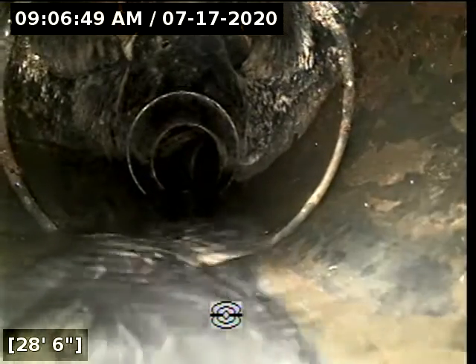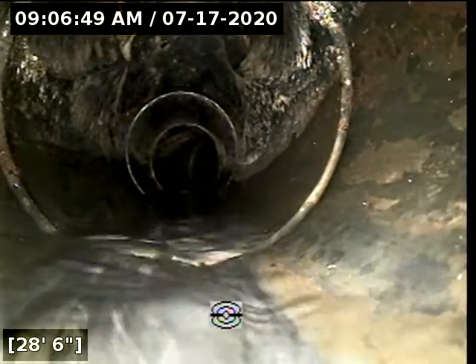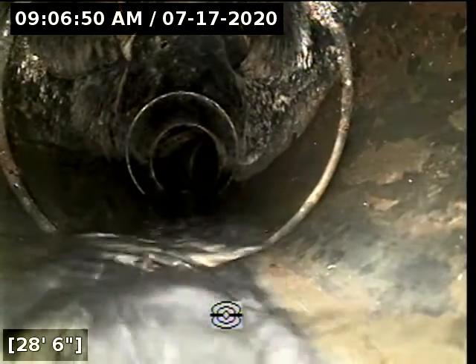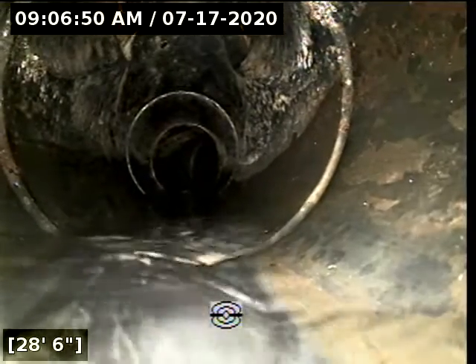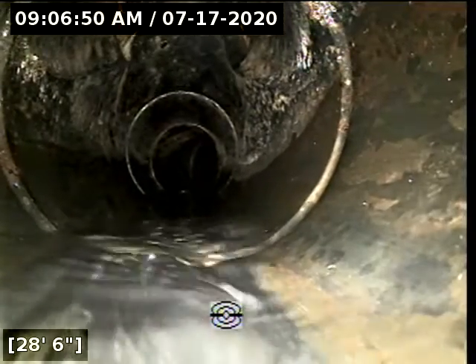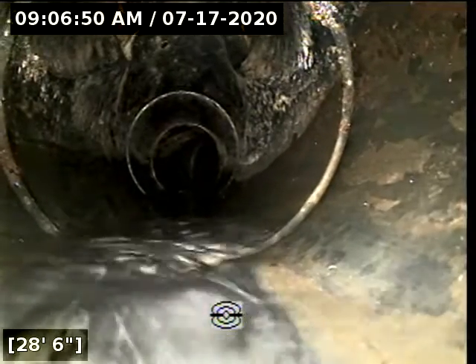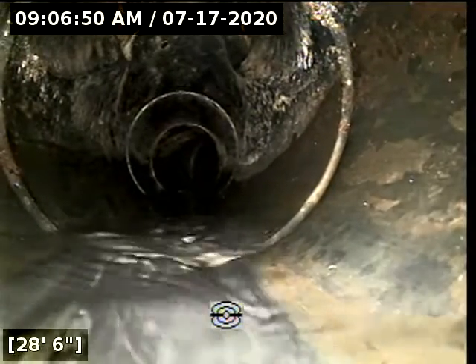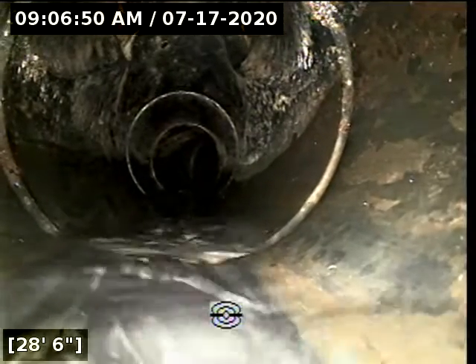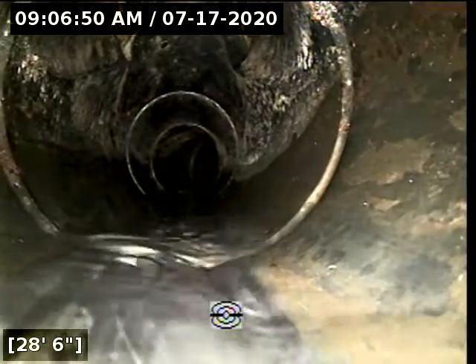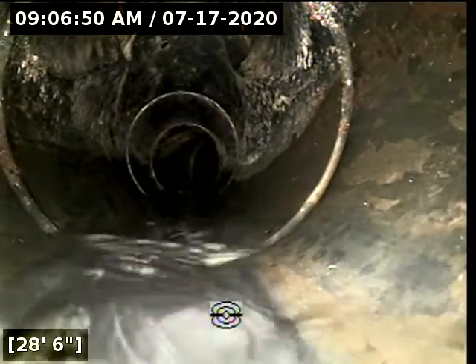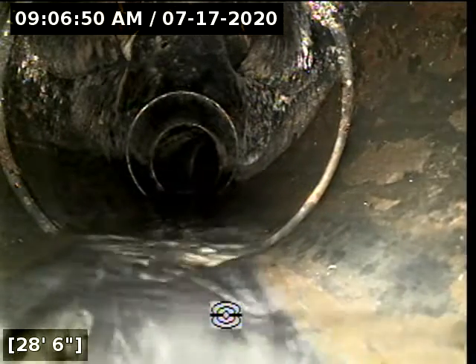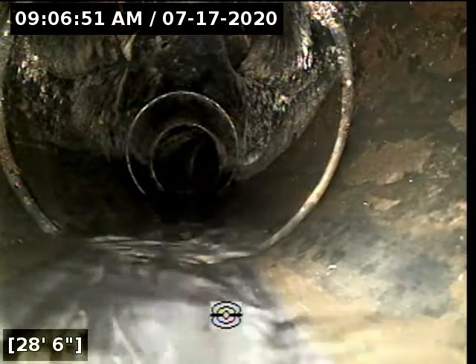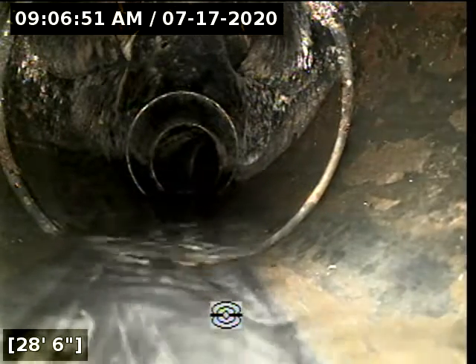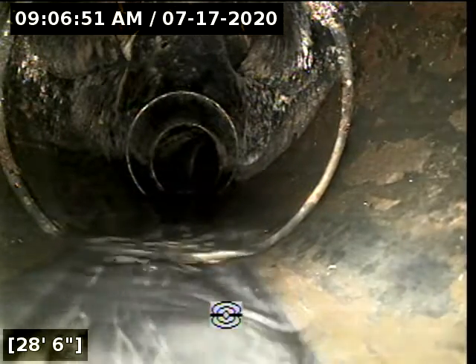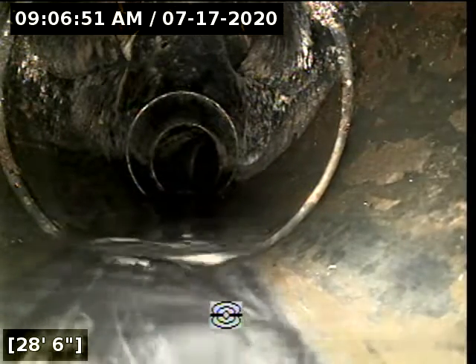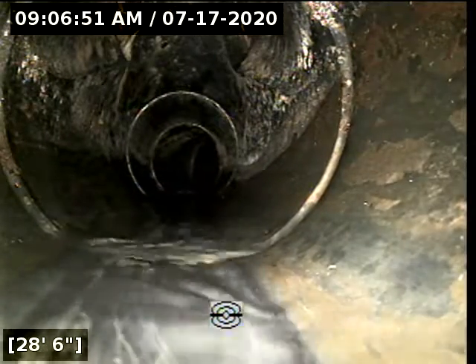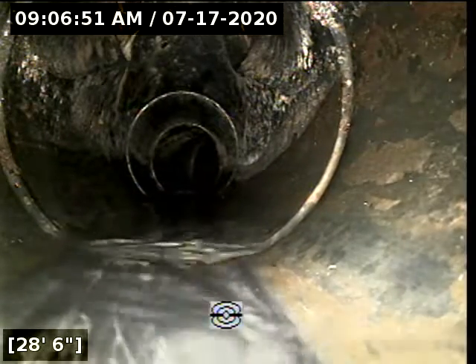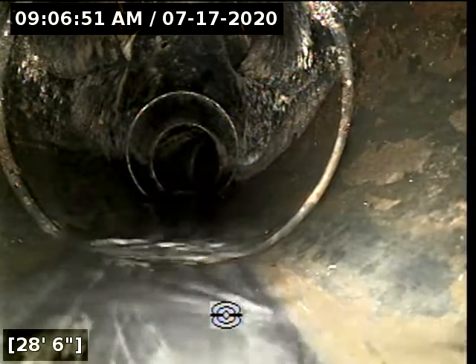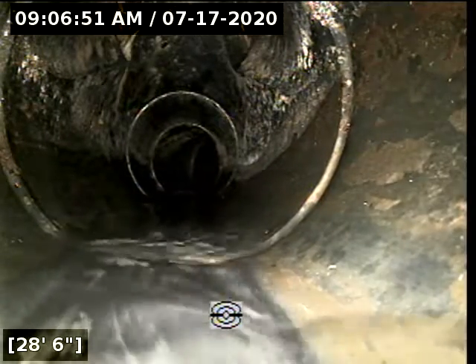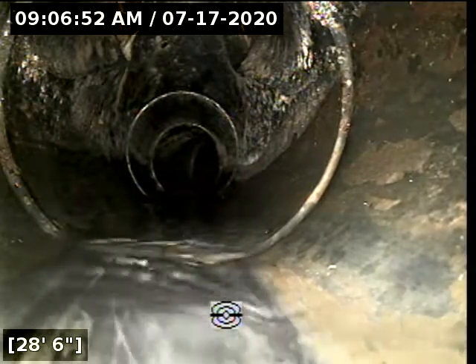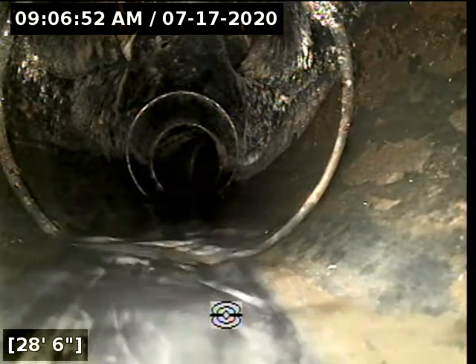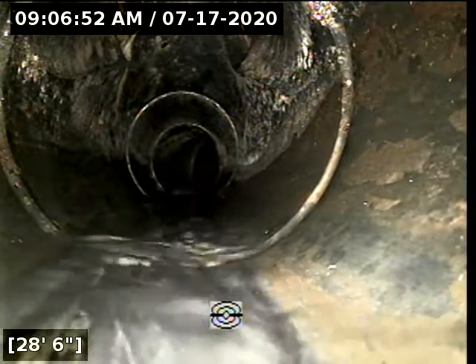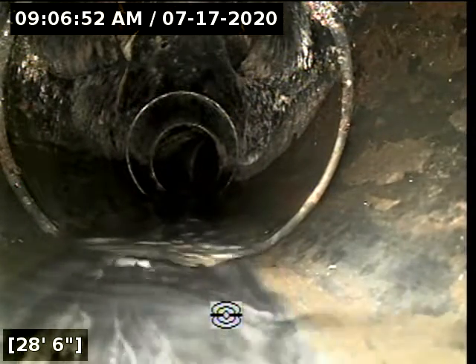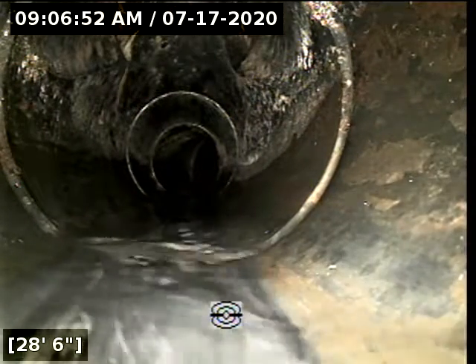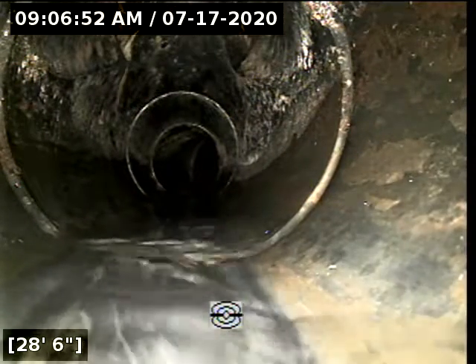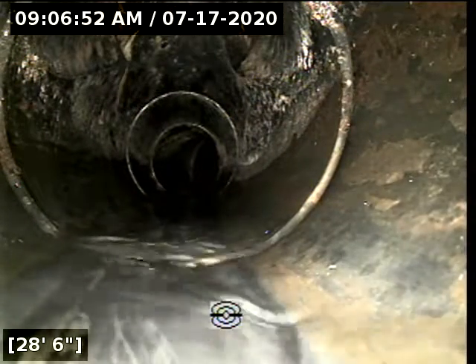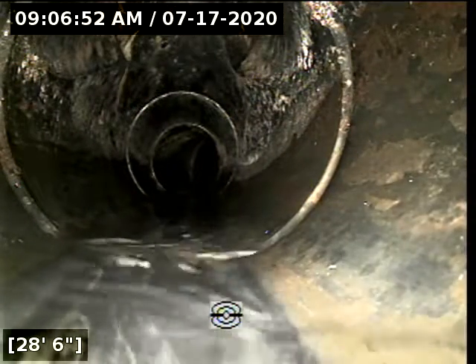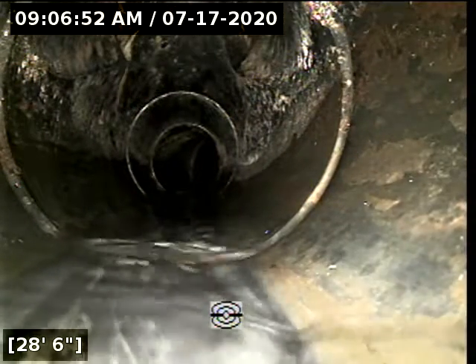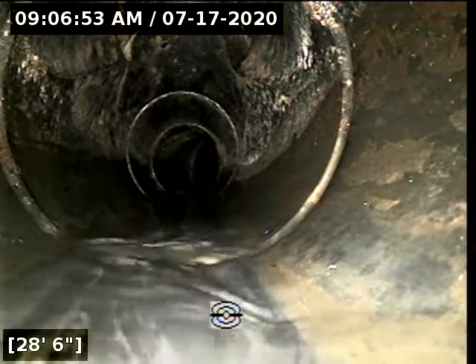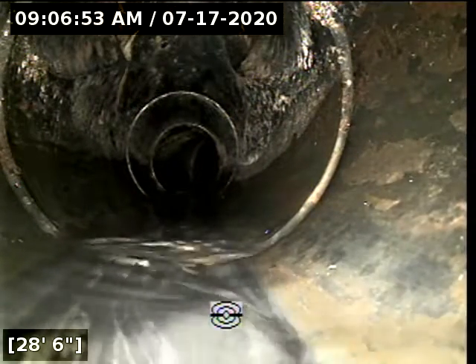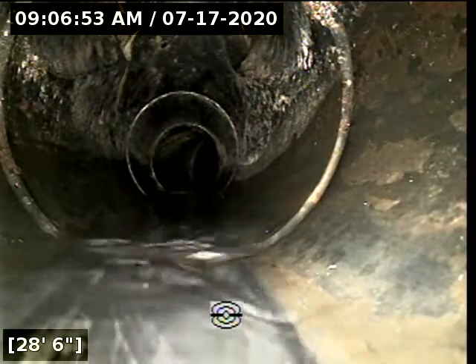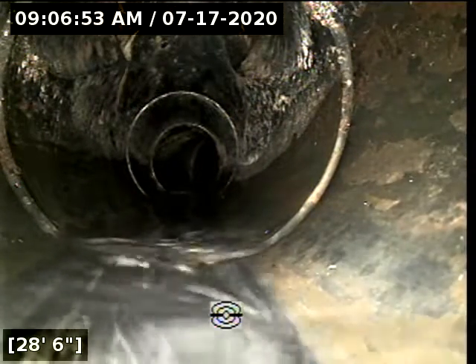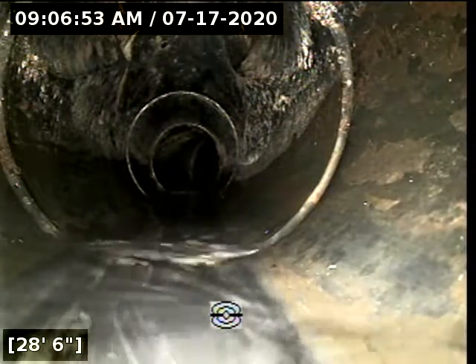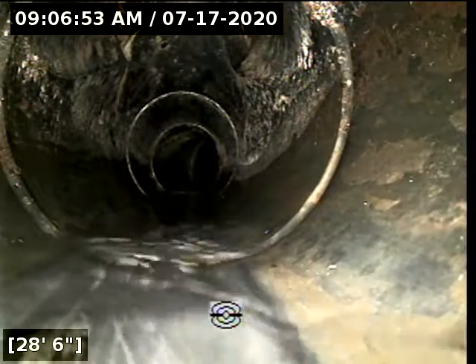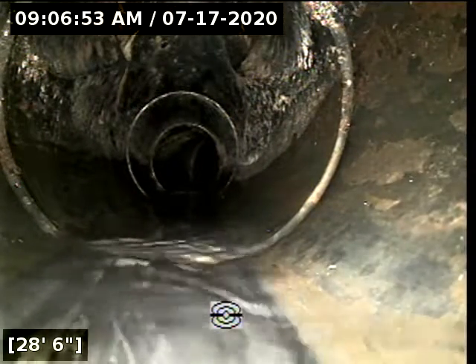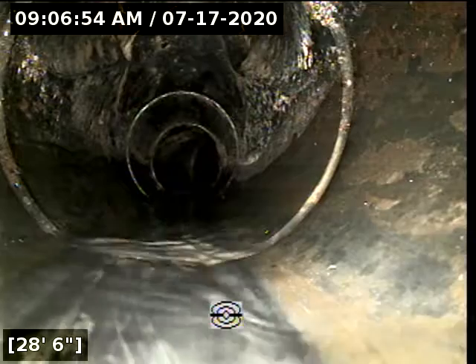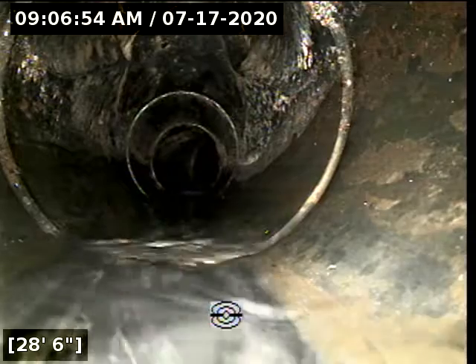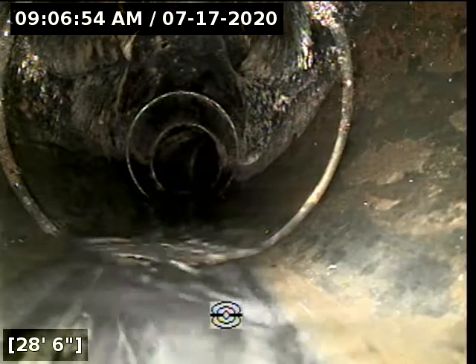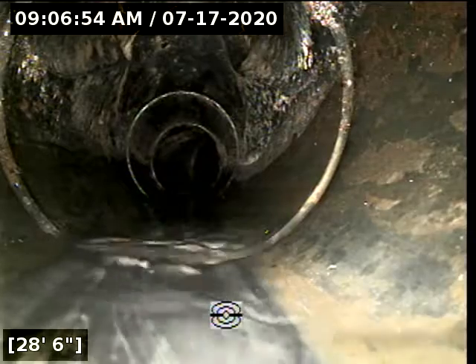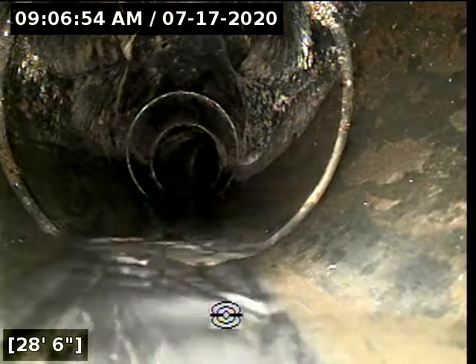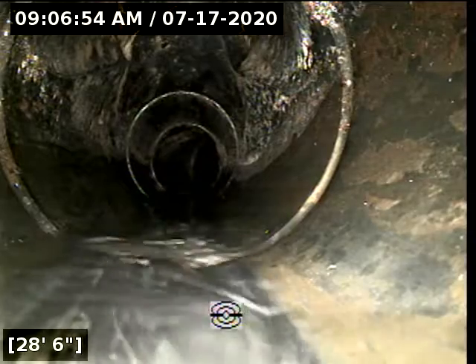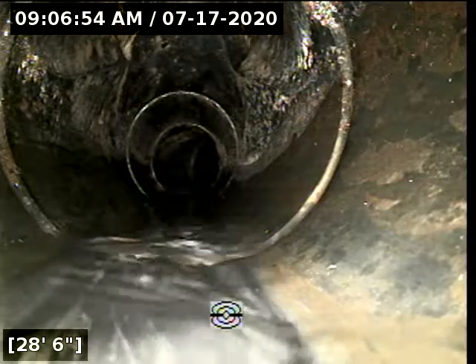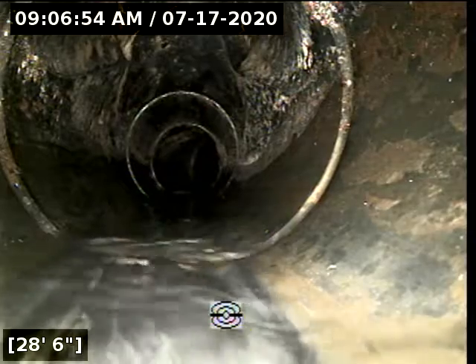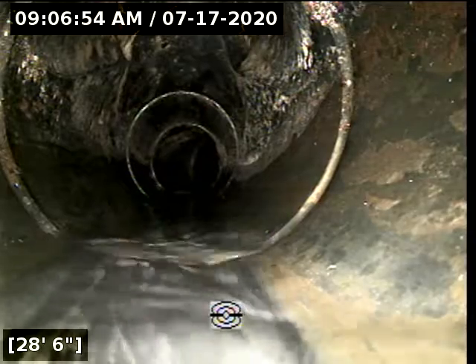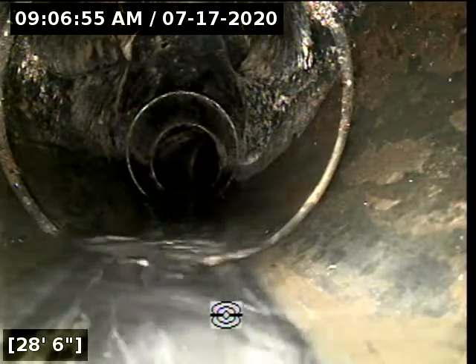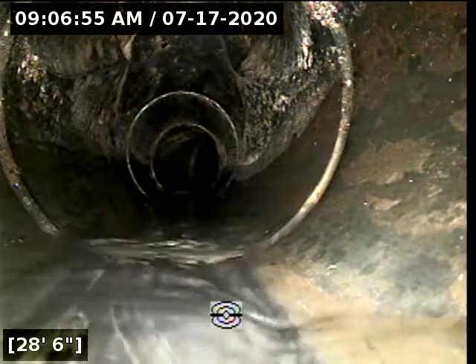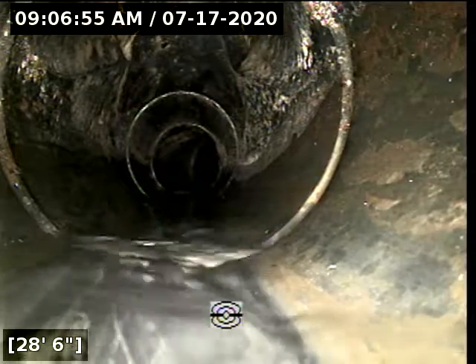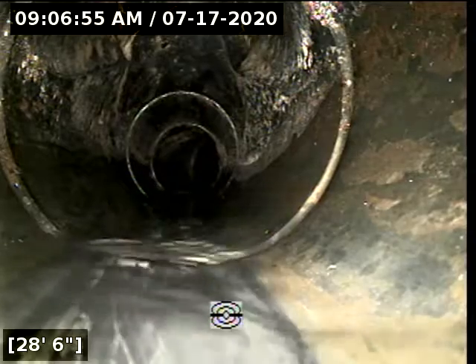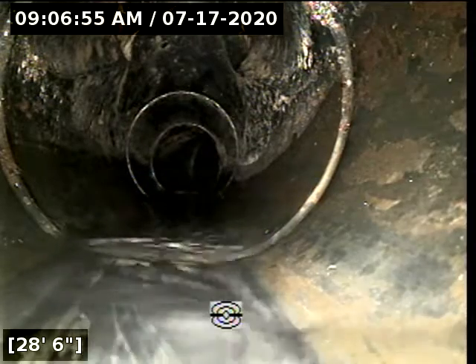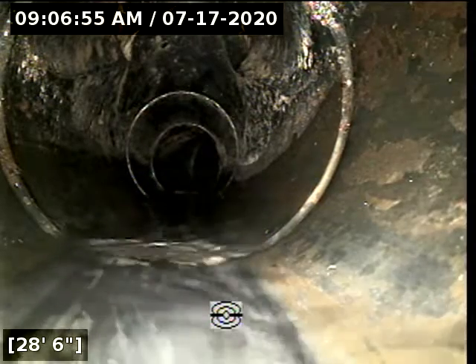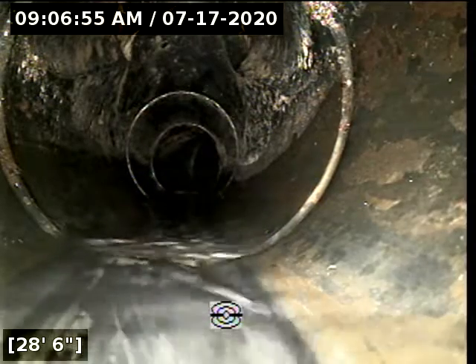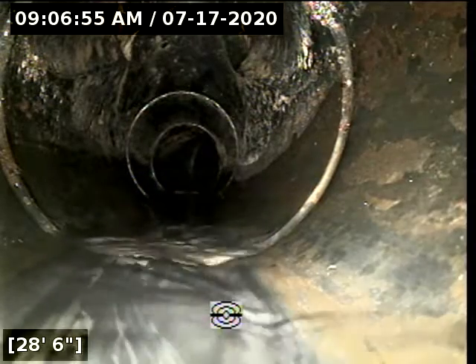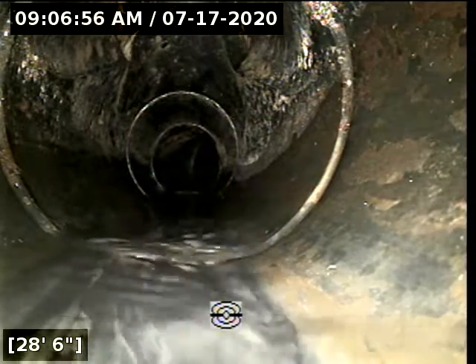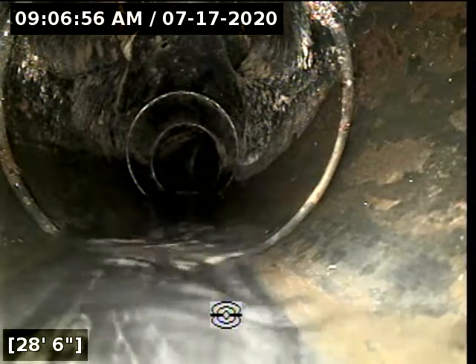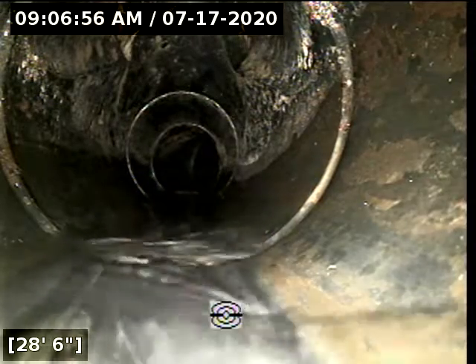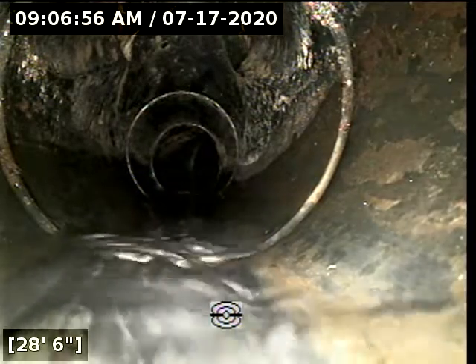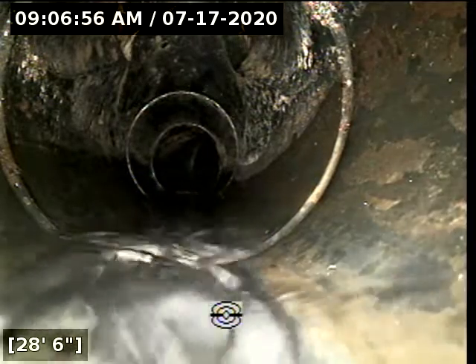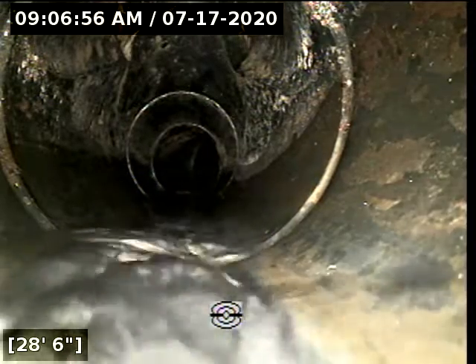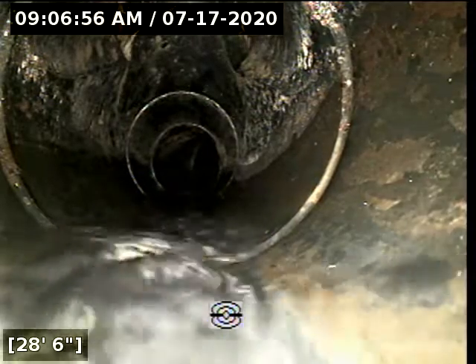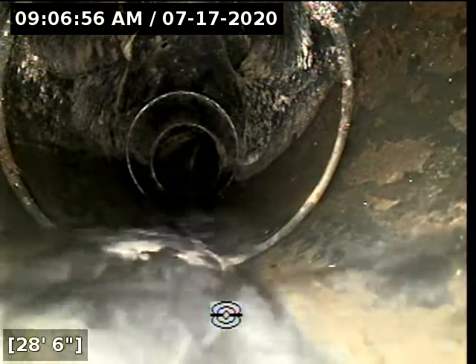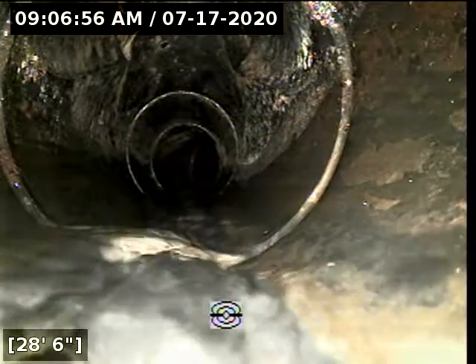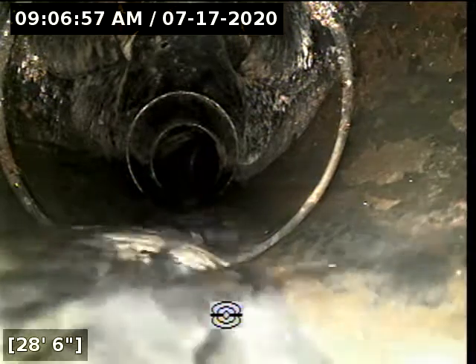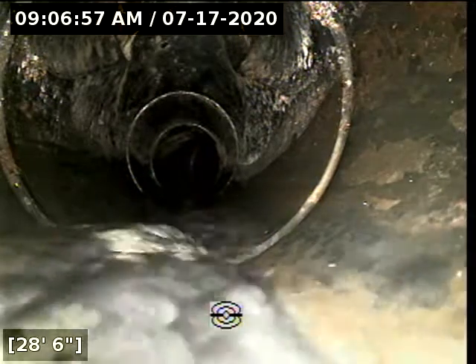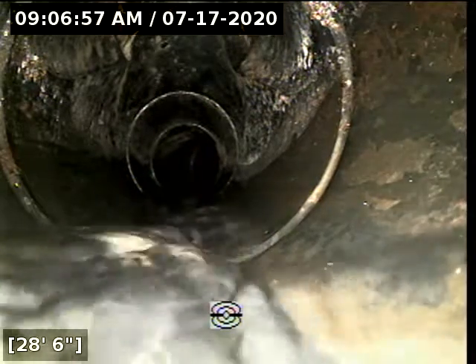Here at roughly 29 feet, there does appear to be a clean out. We located this and it appears to be located in the crawl space.